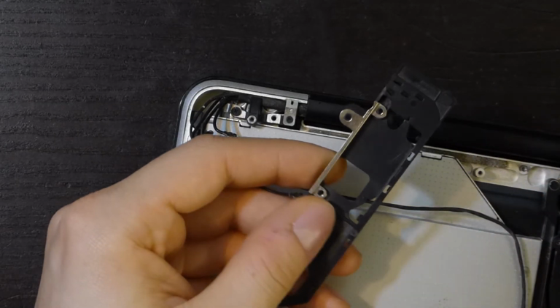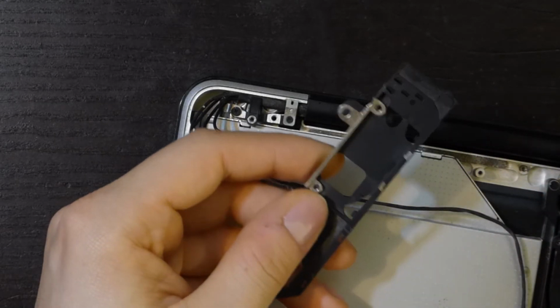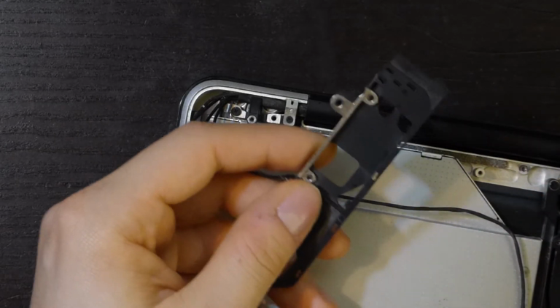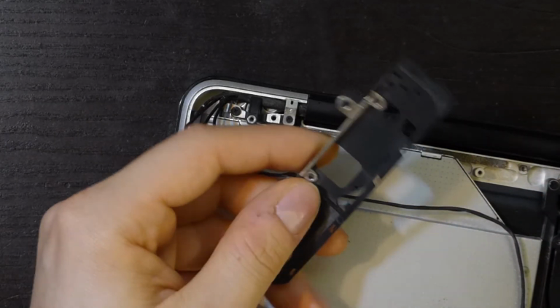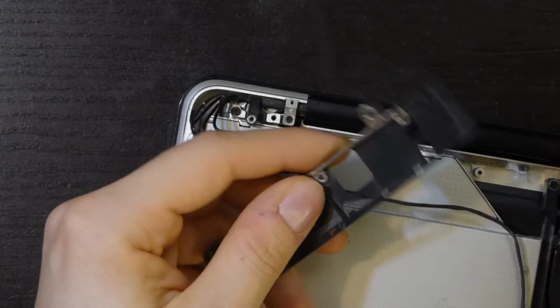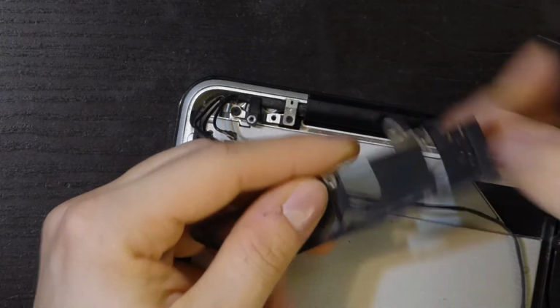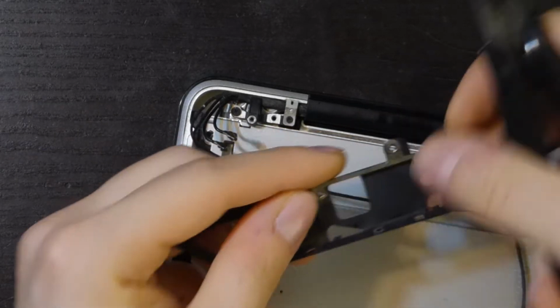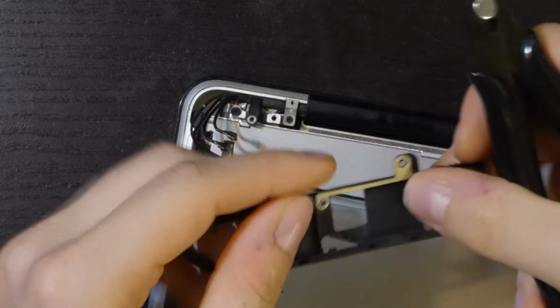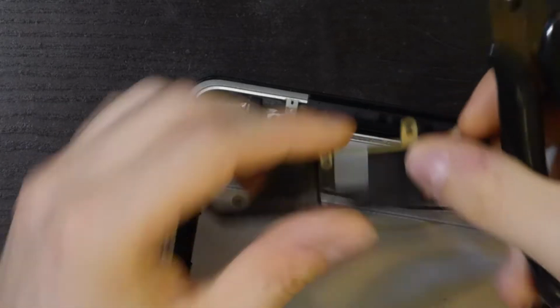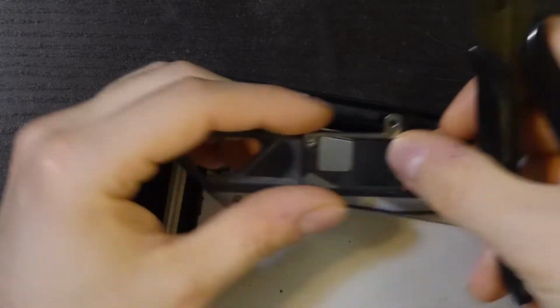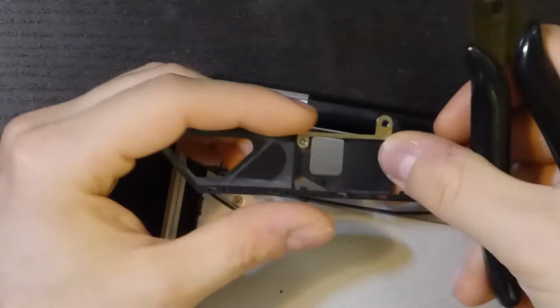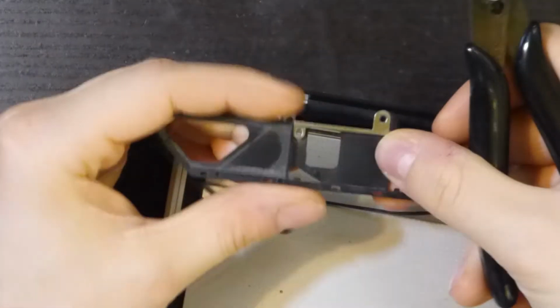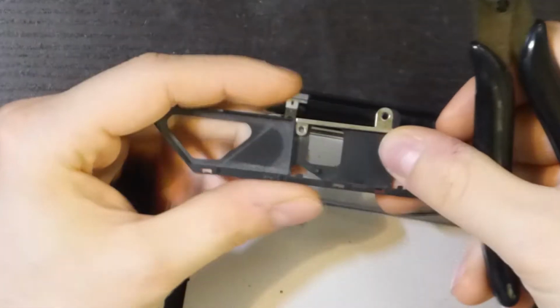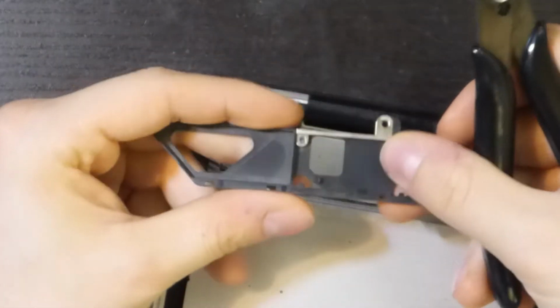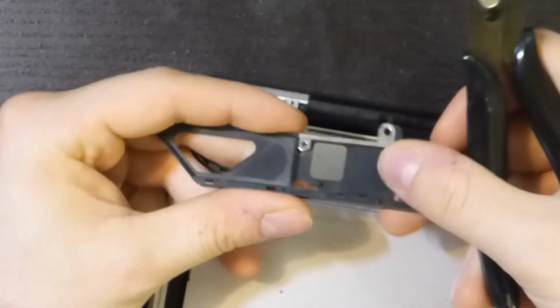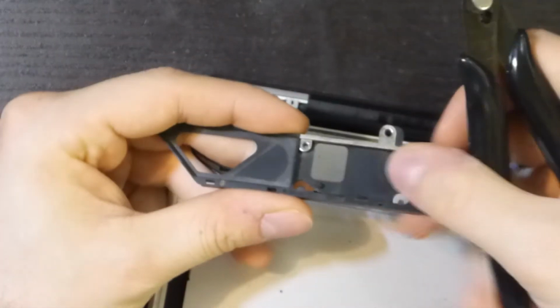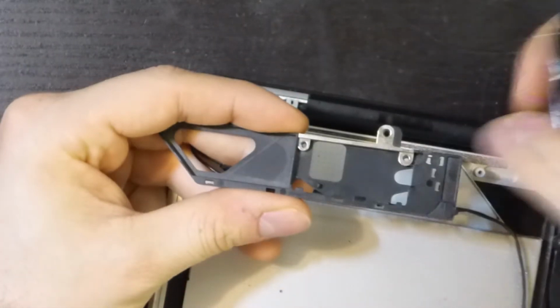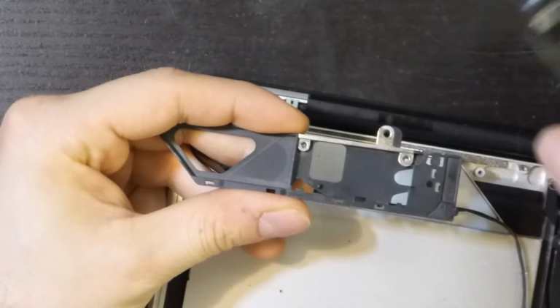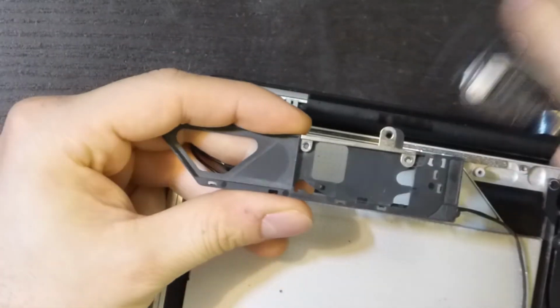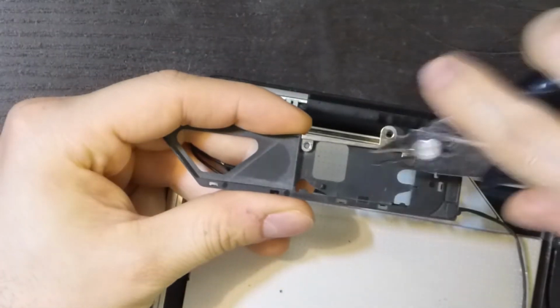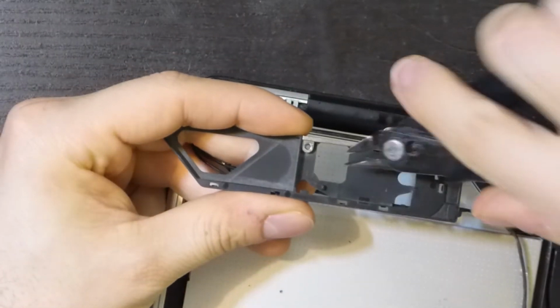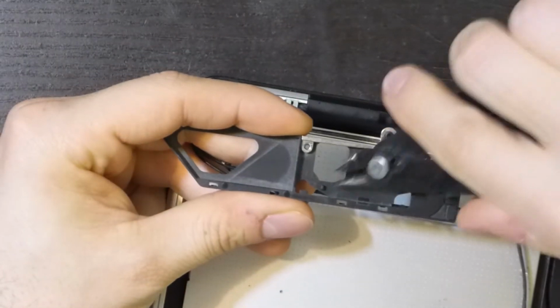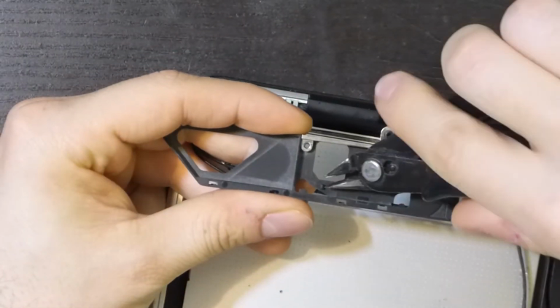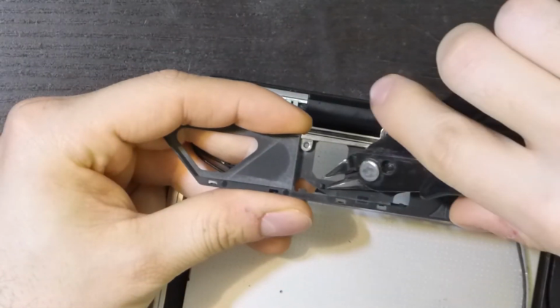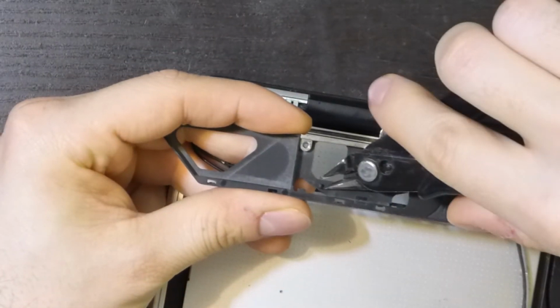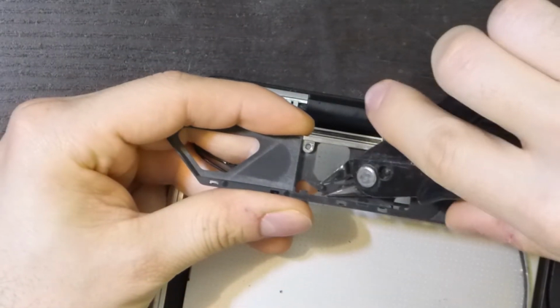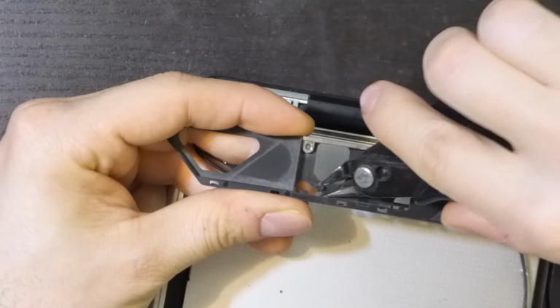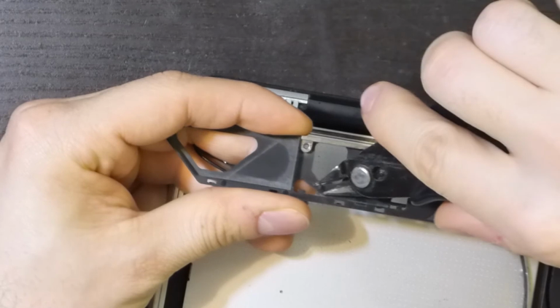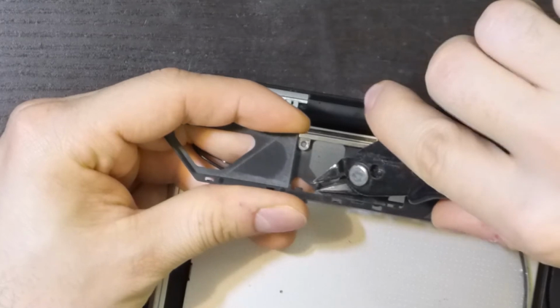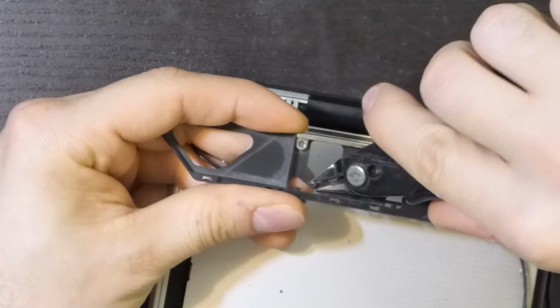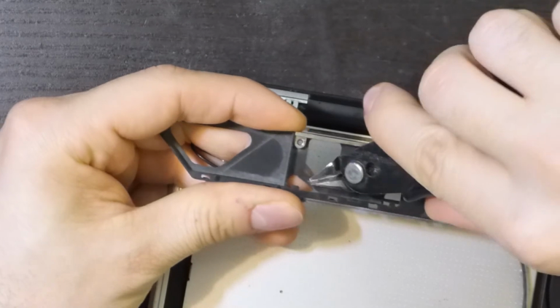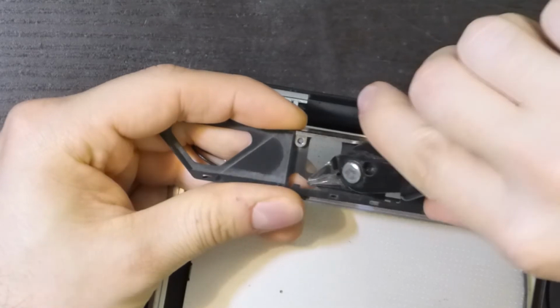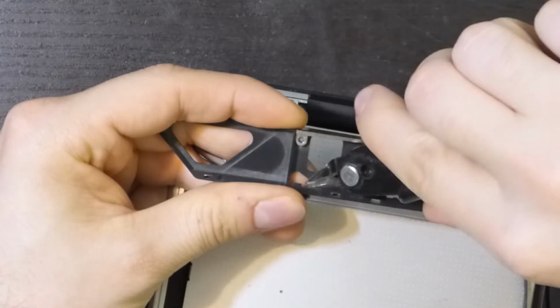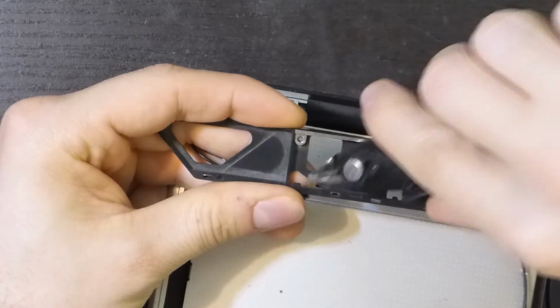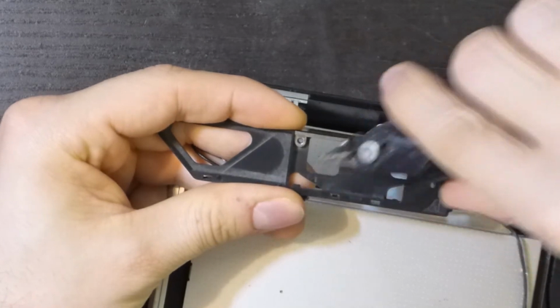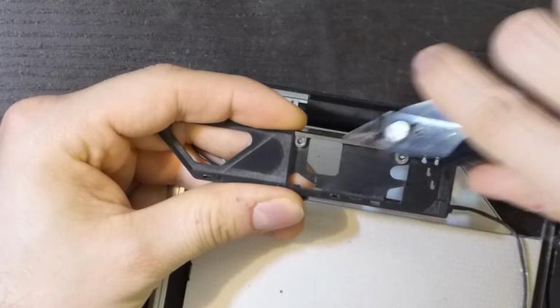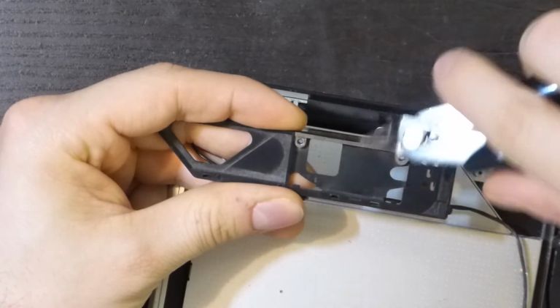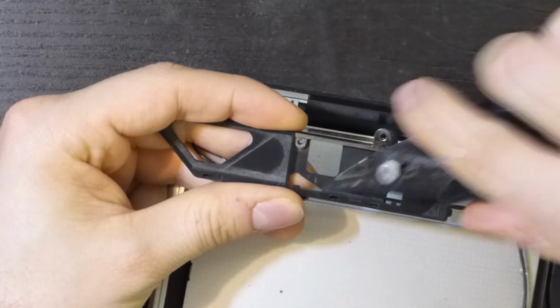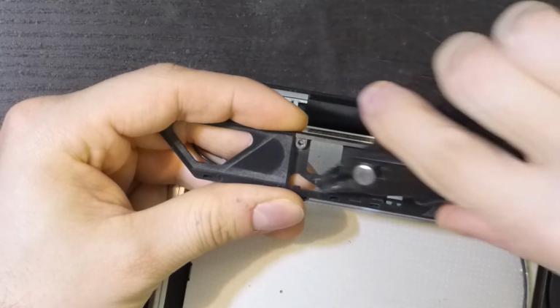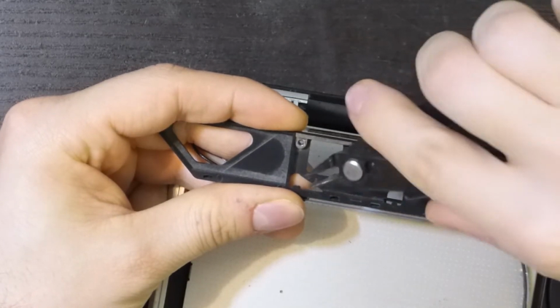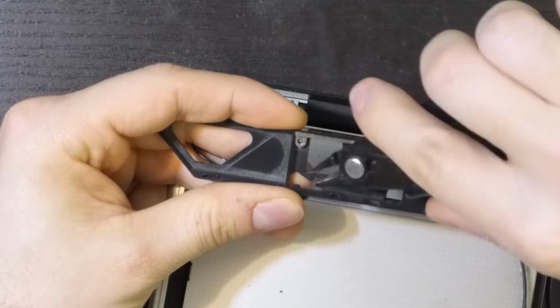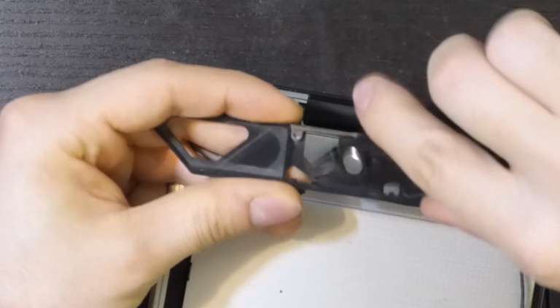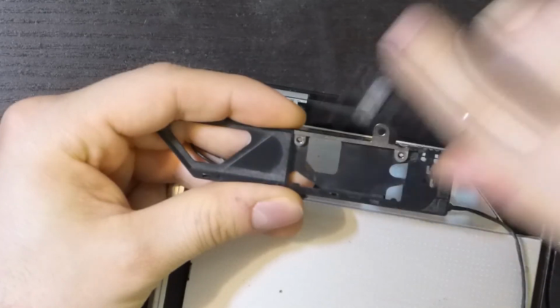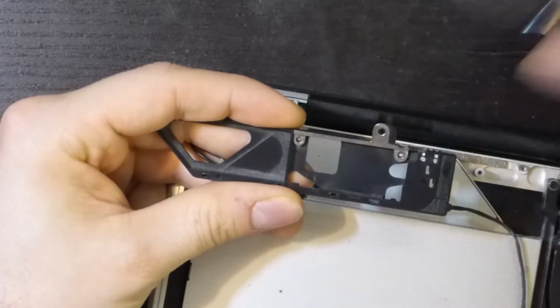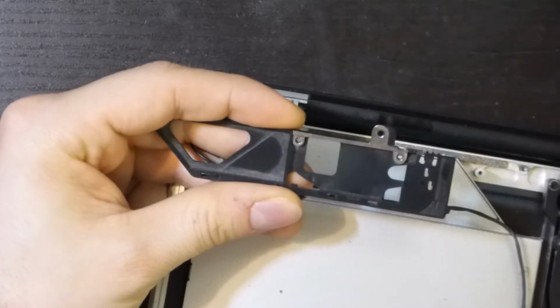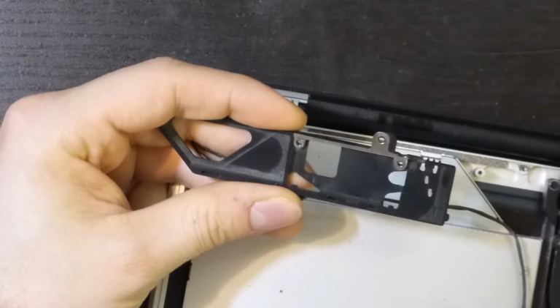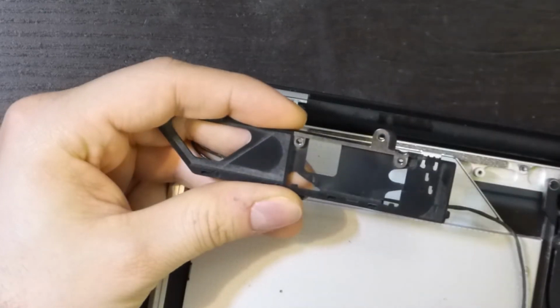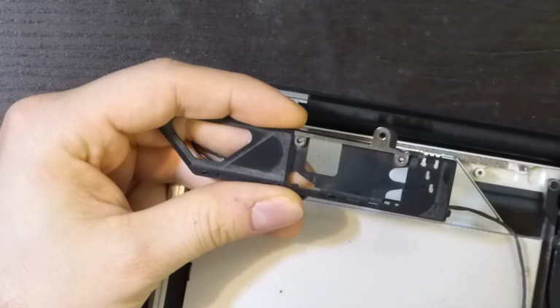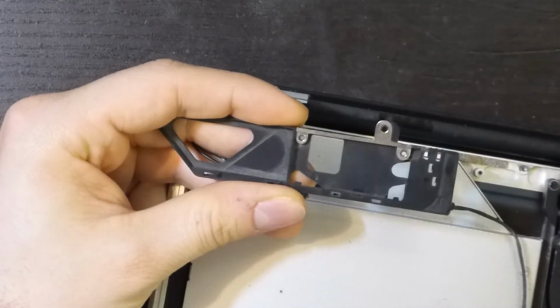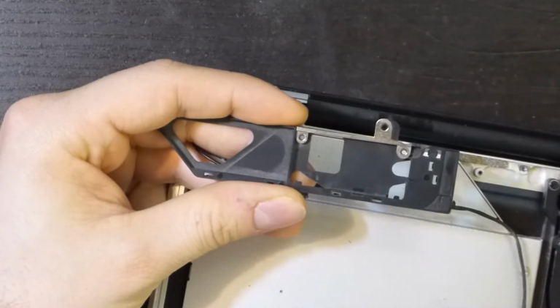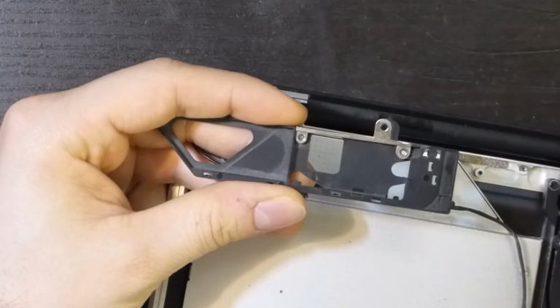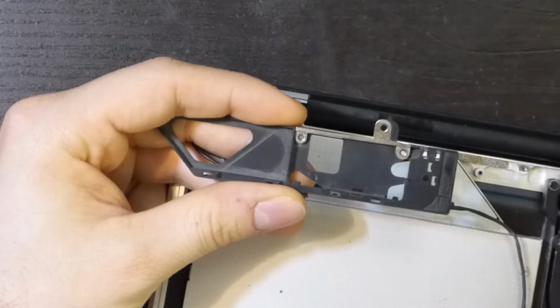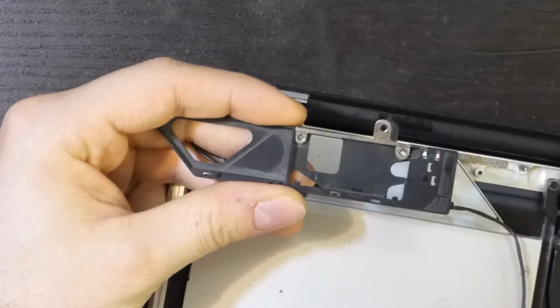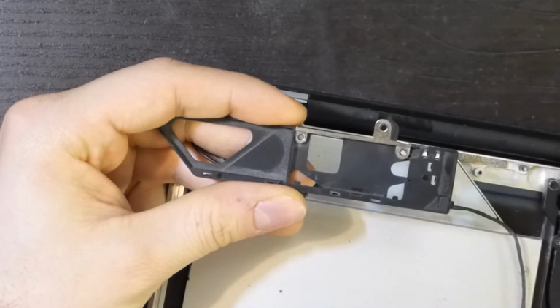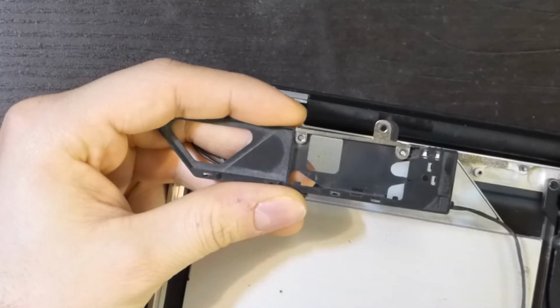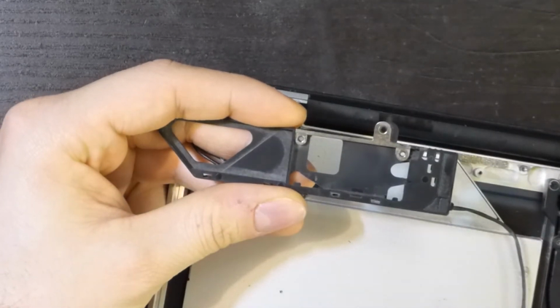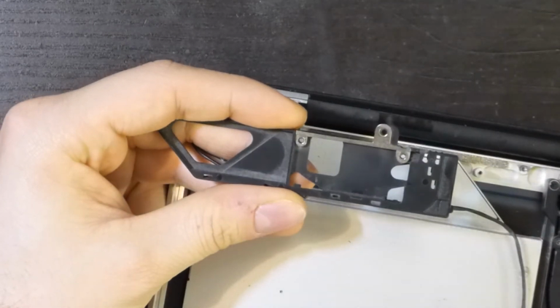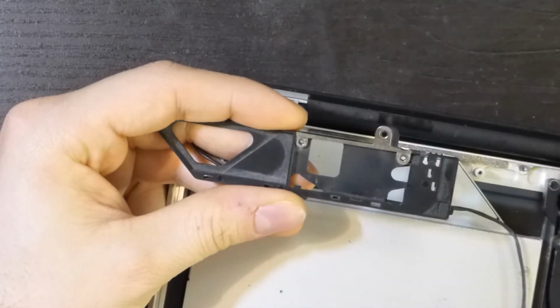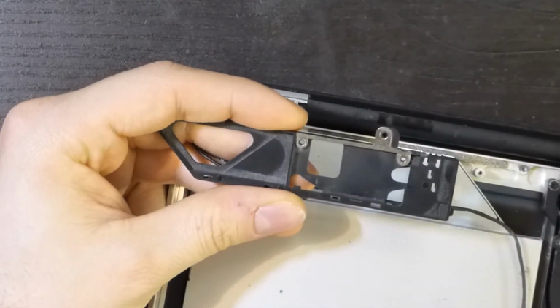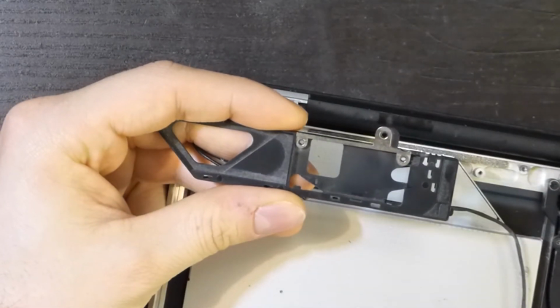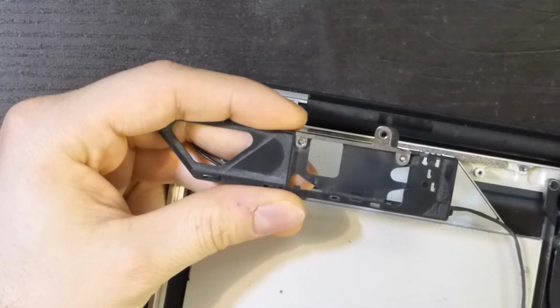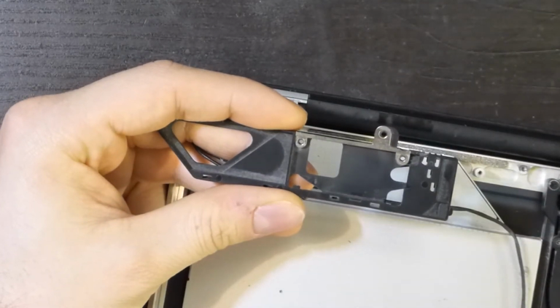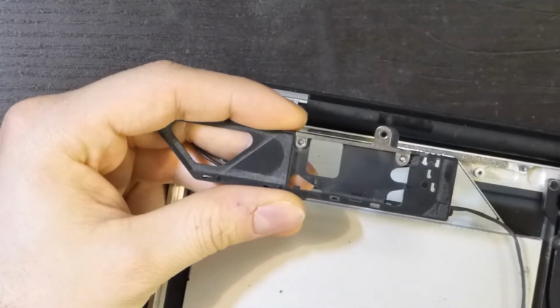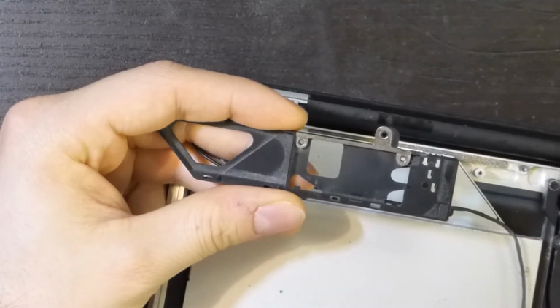After double checking everything again, I've modified the plastic holder. I had to cut some parts of it to make the connector and the antennas fit again.